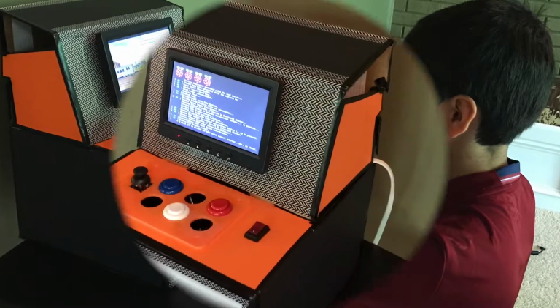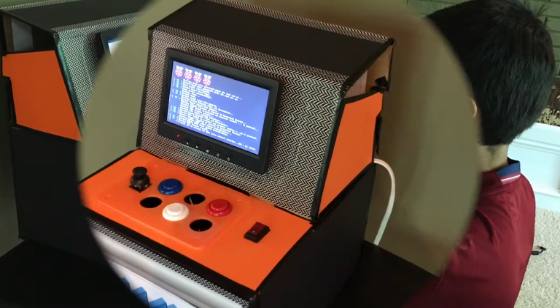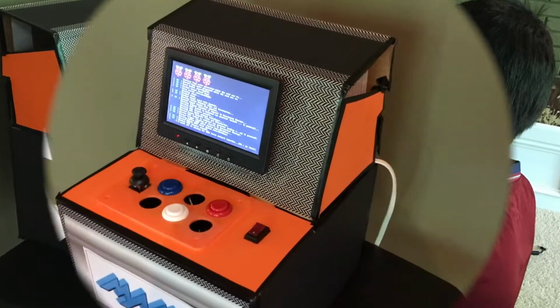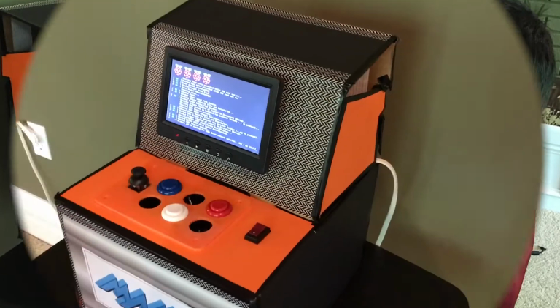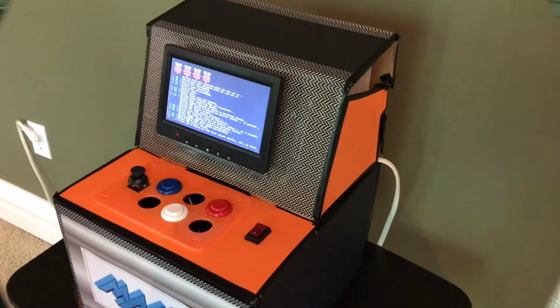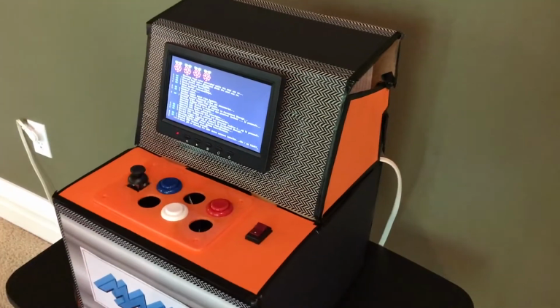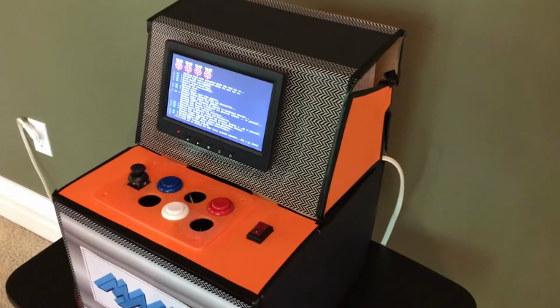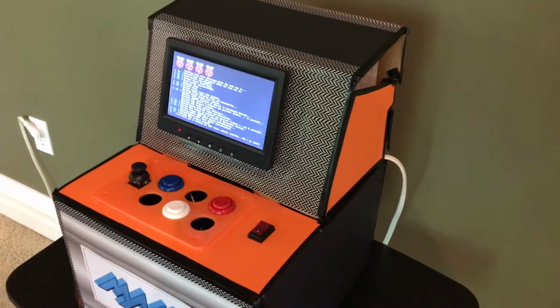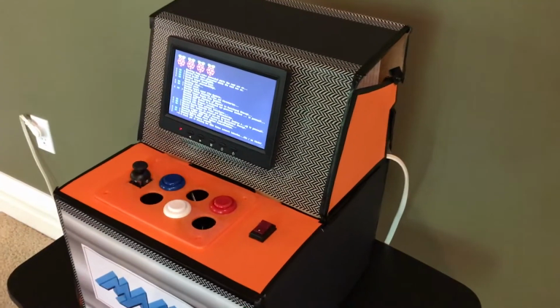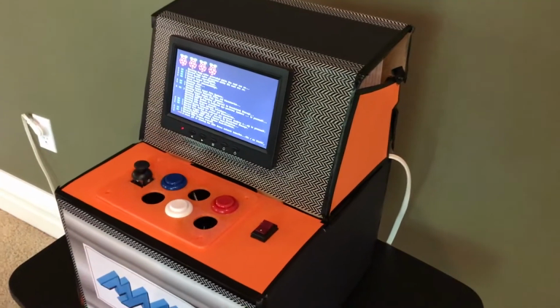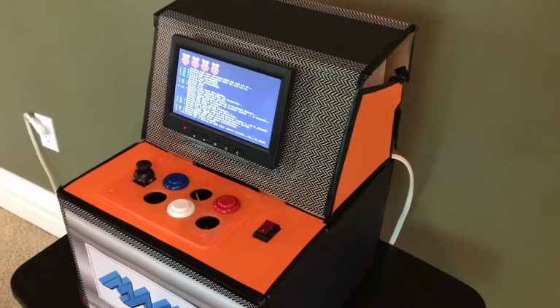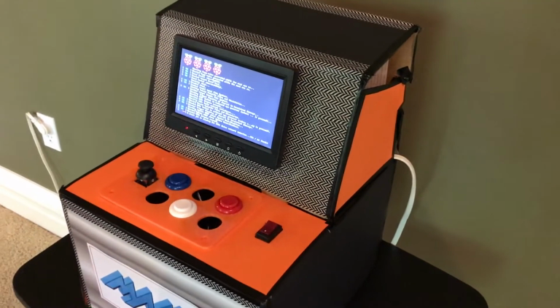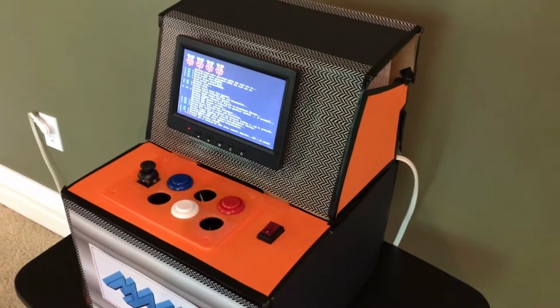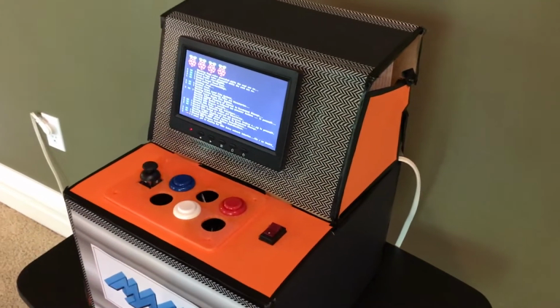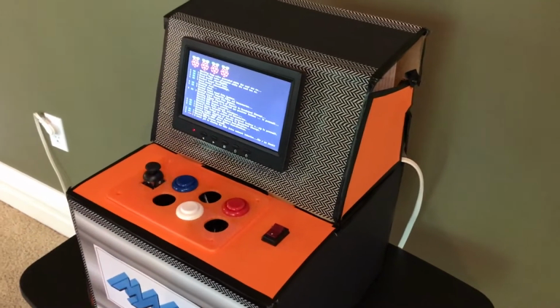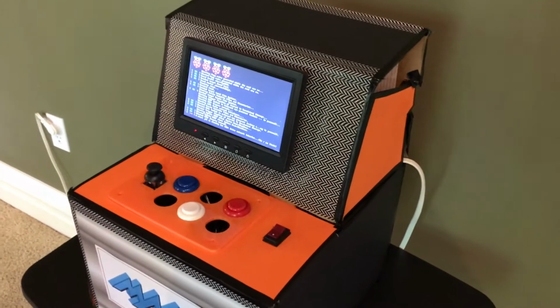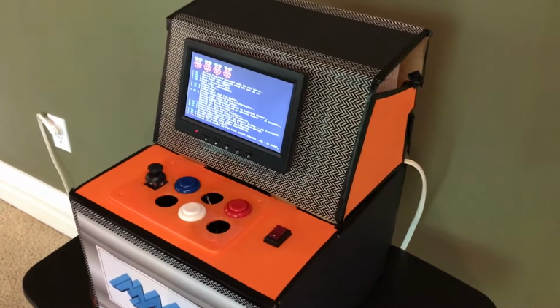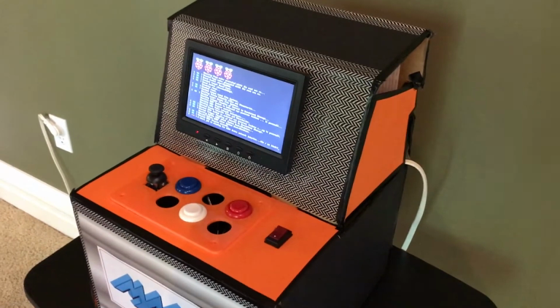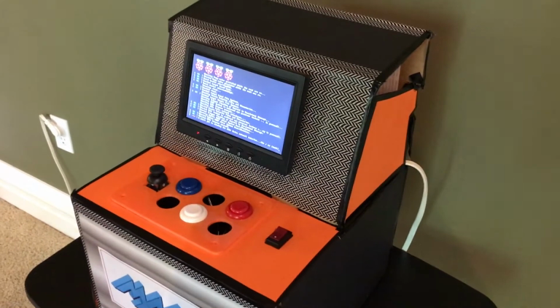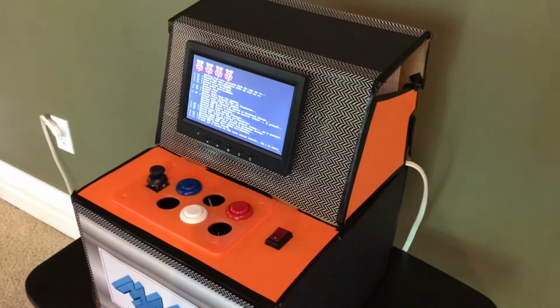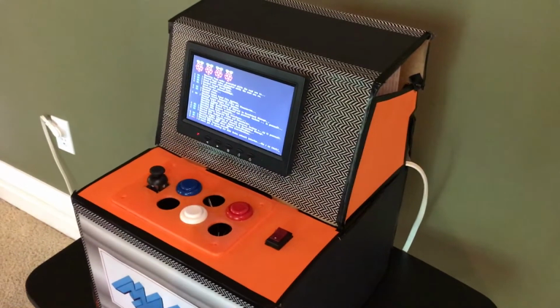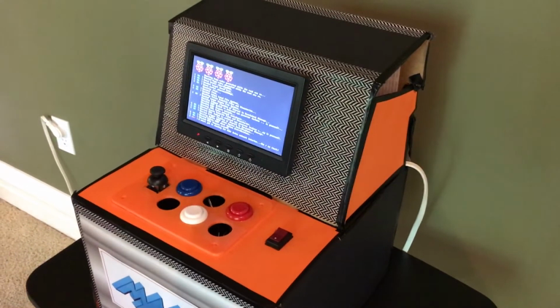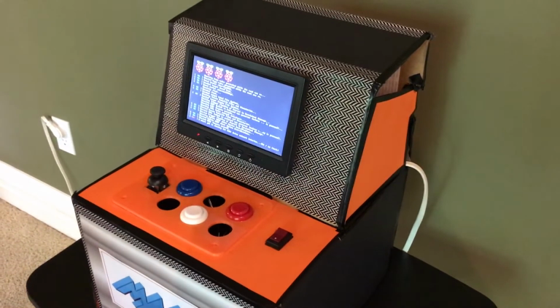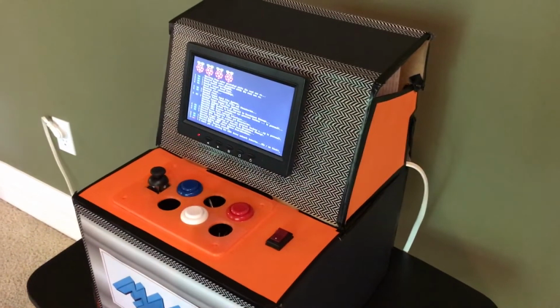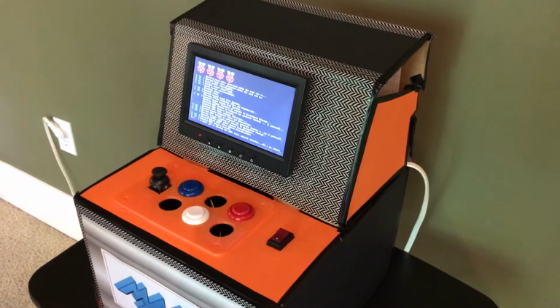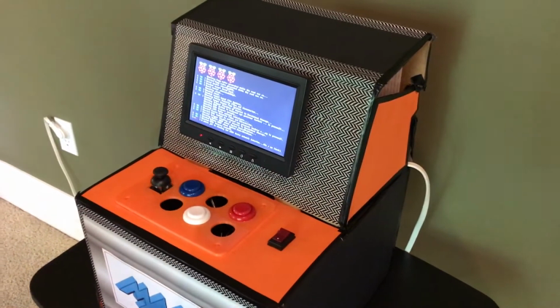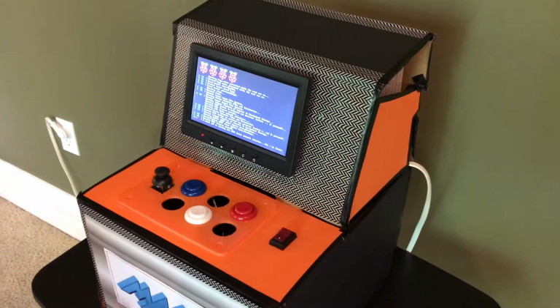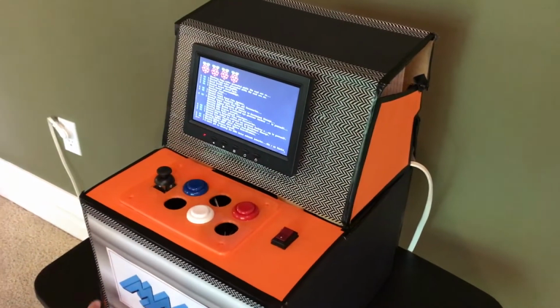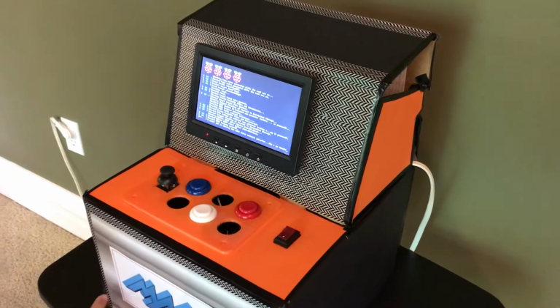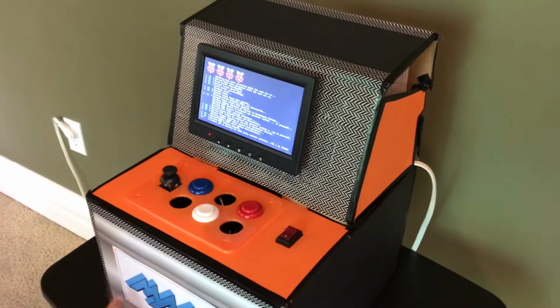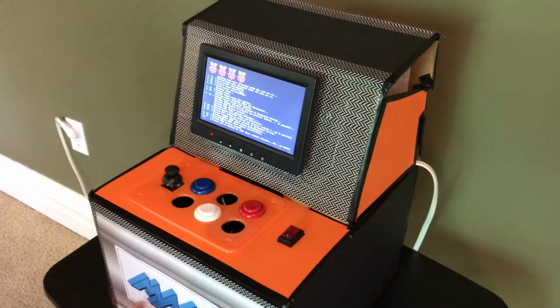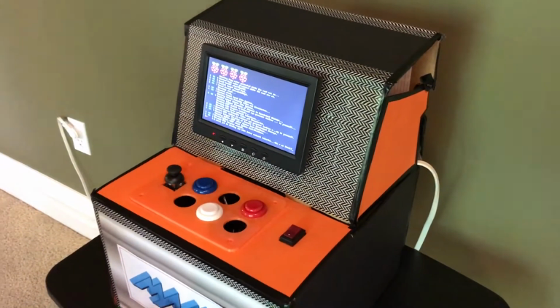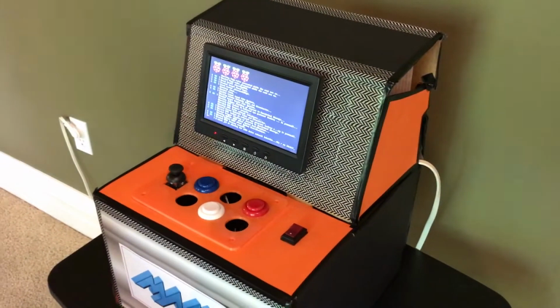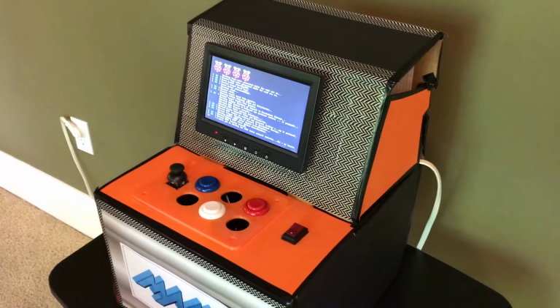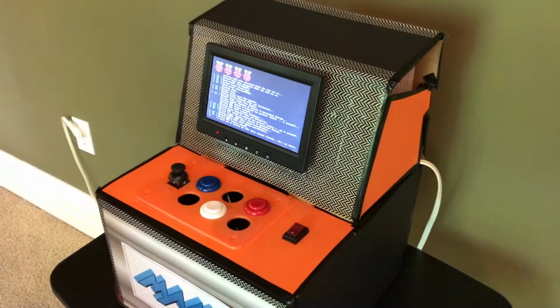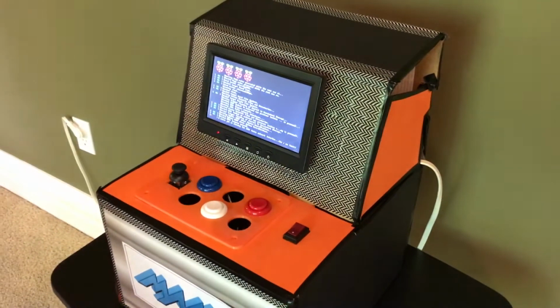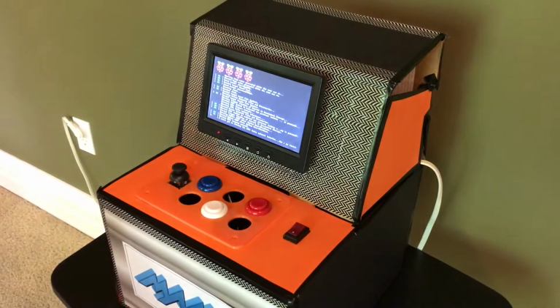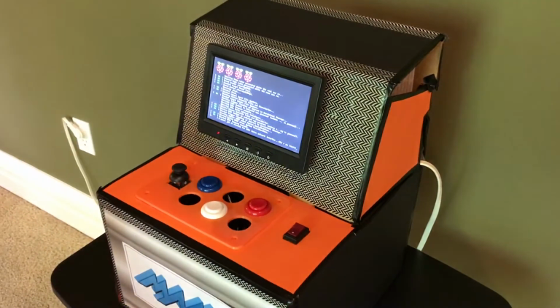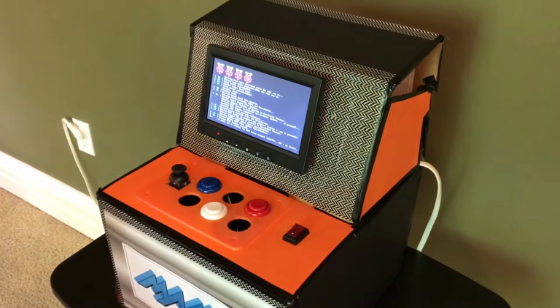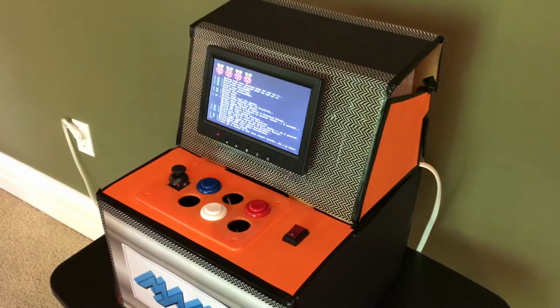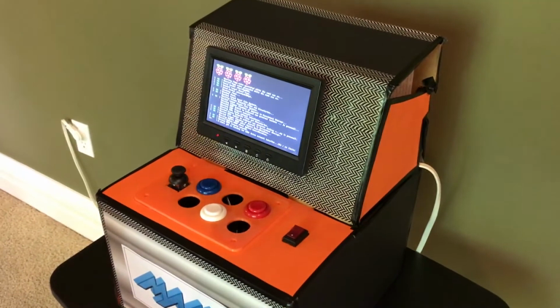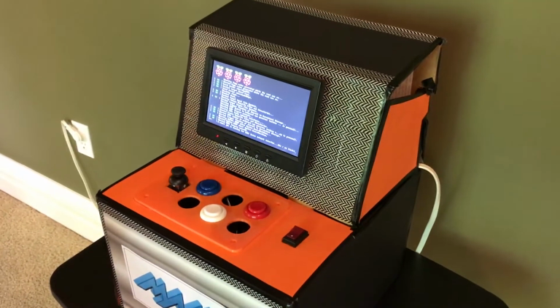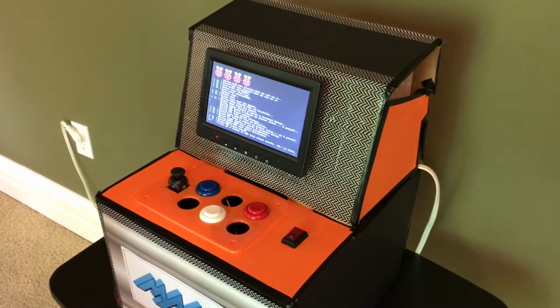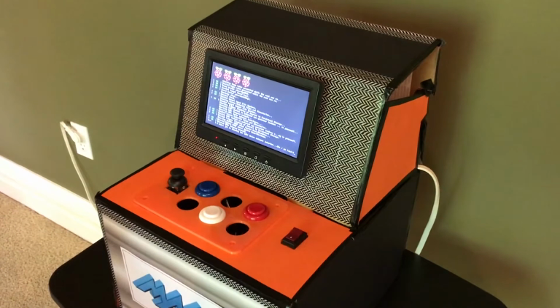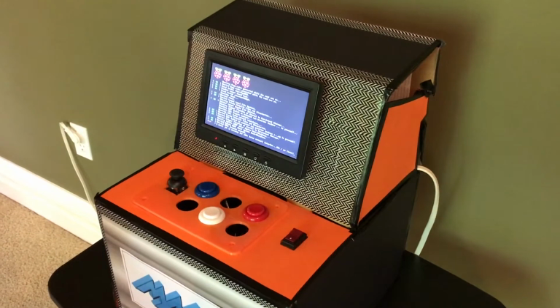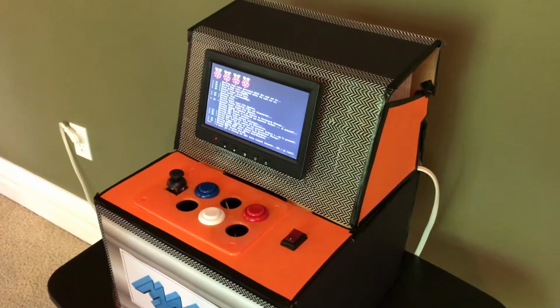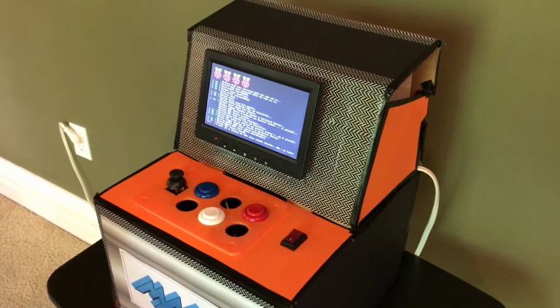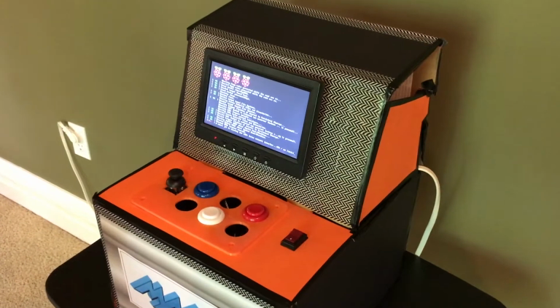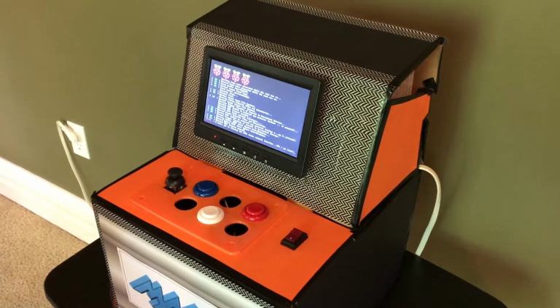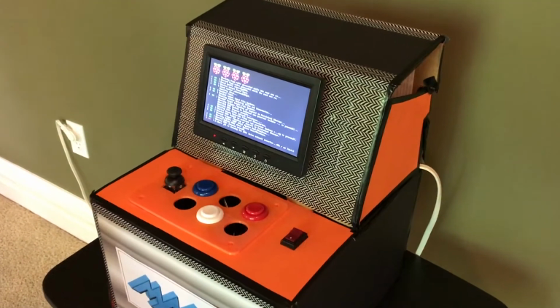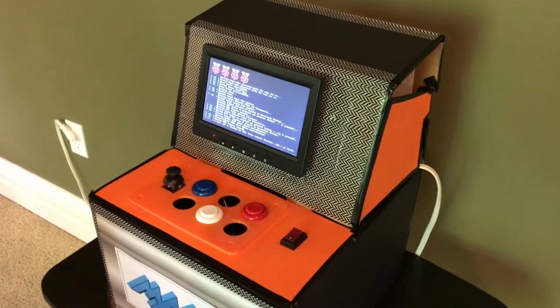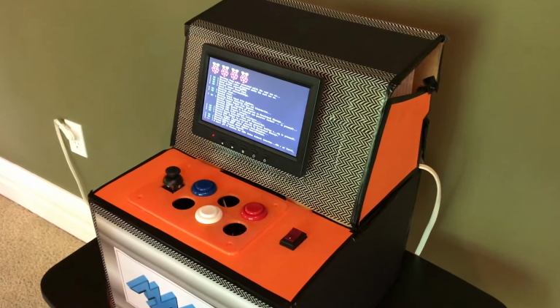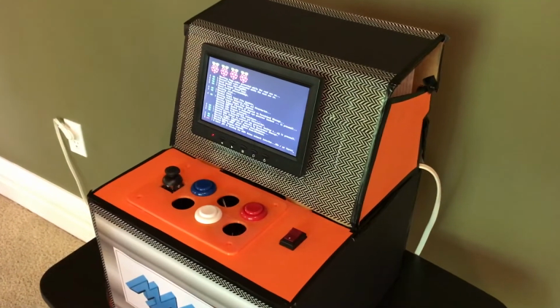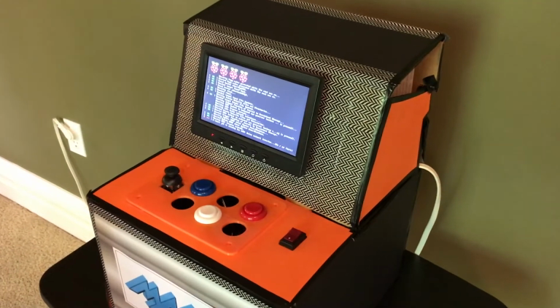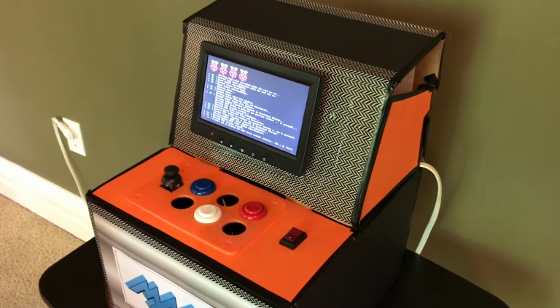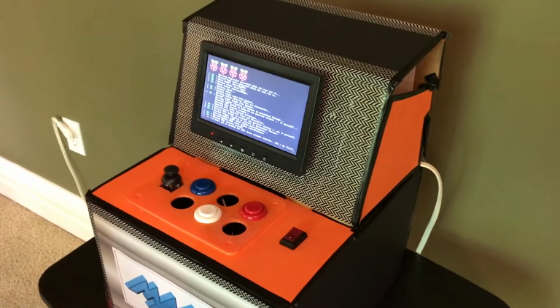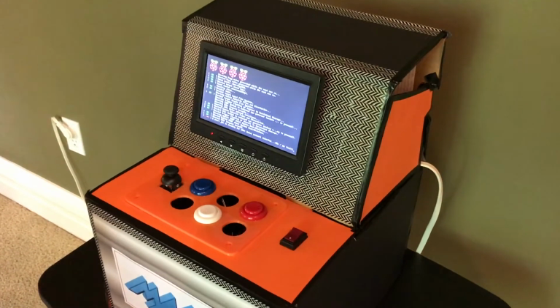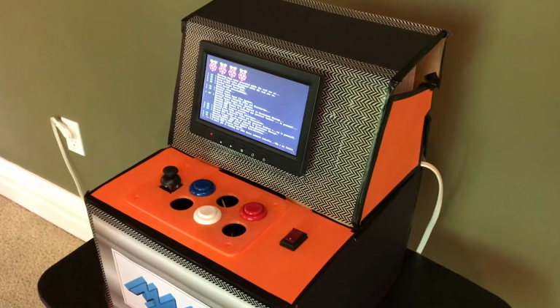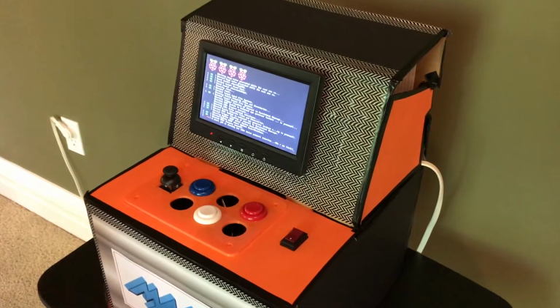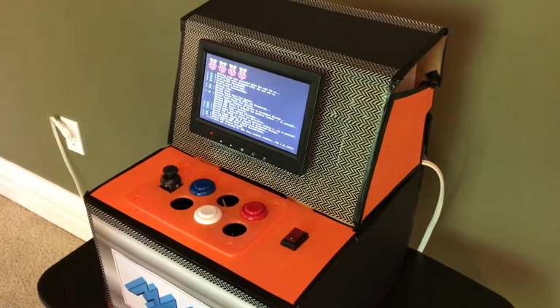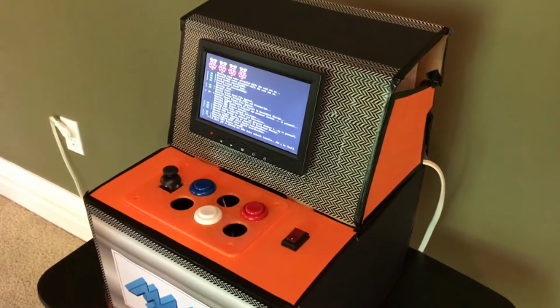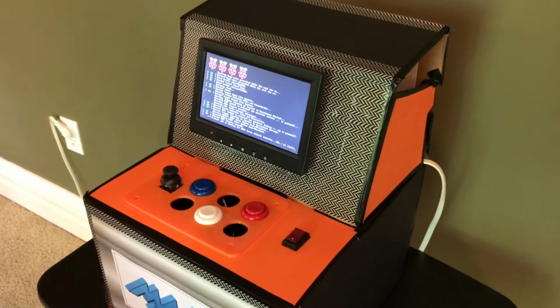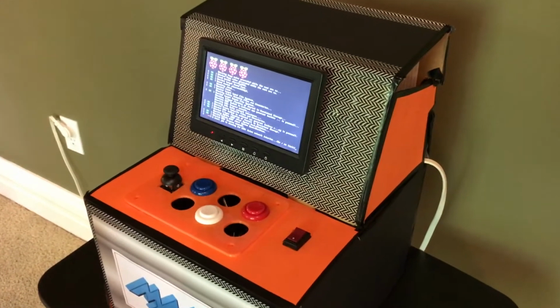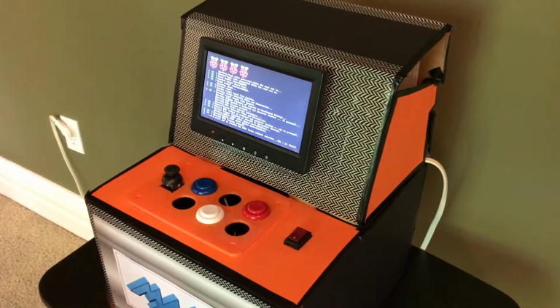Hi, this is our arcade box. It uses MAME, which stands for Multiple Arcade Machine Emulator.